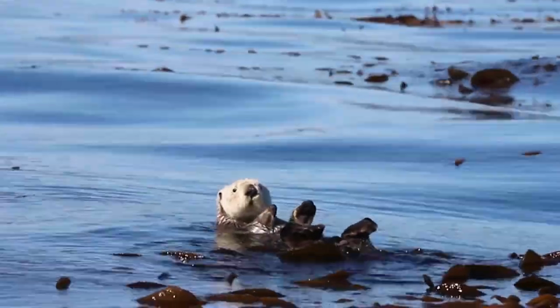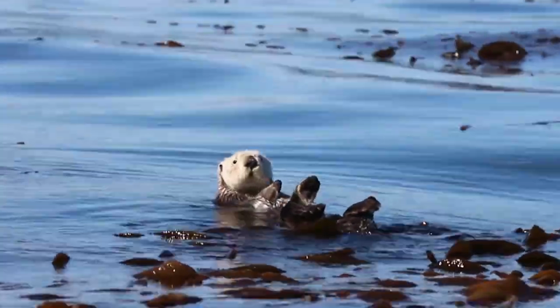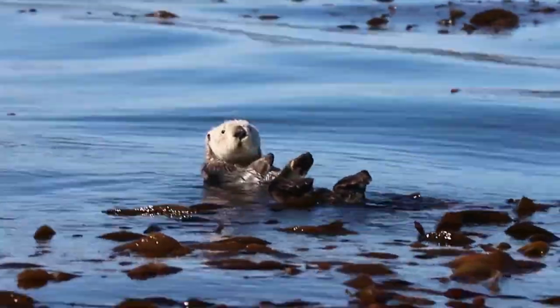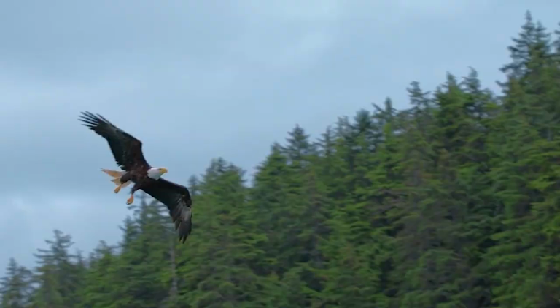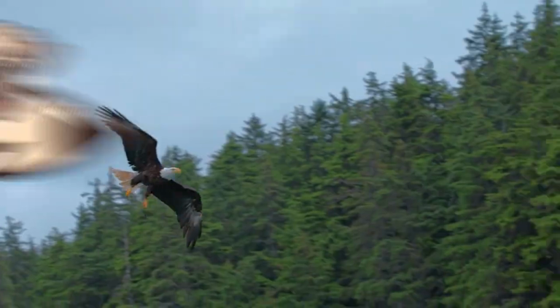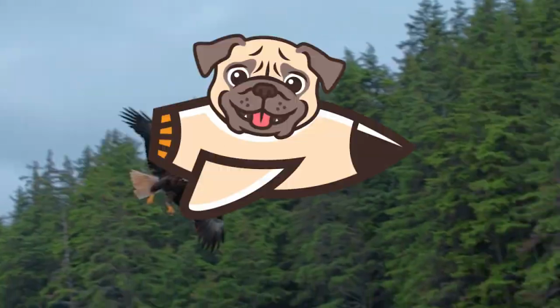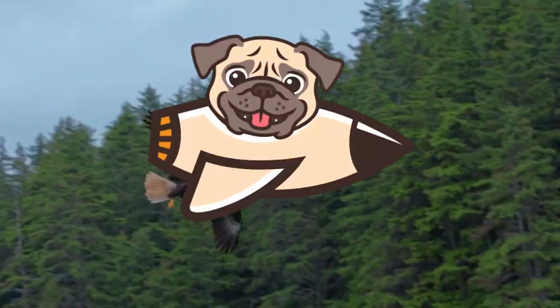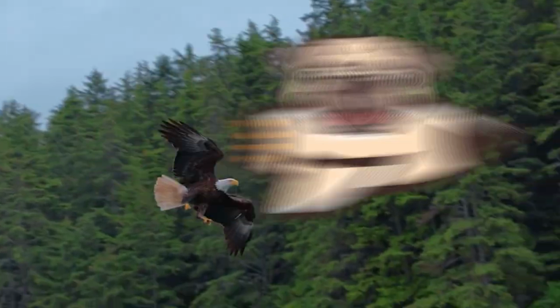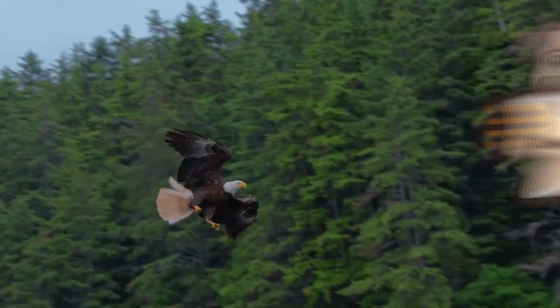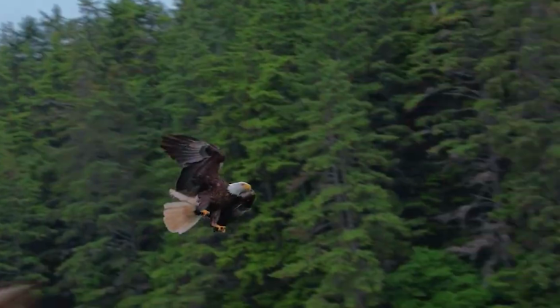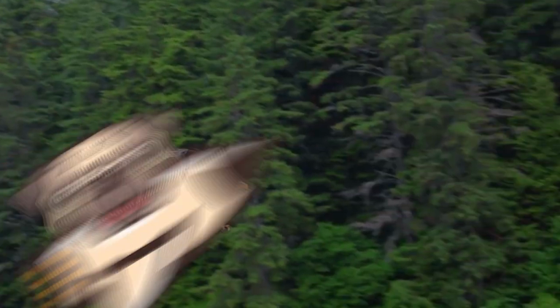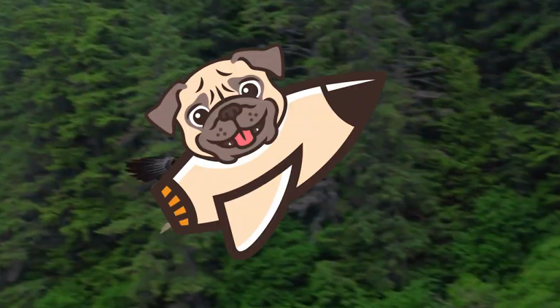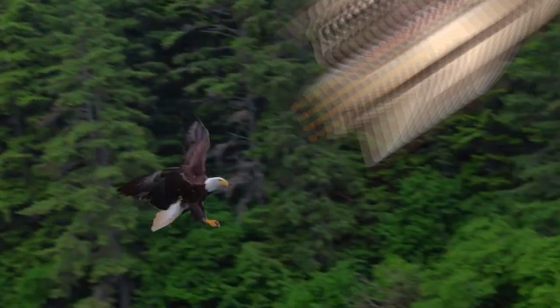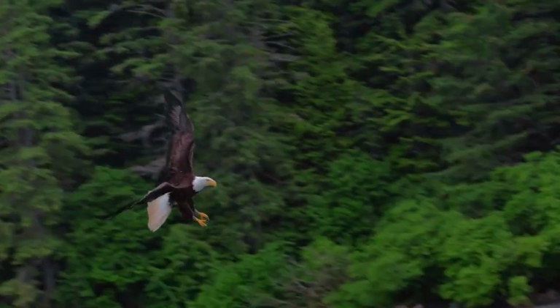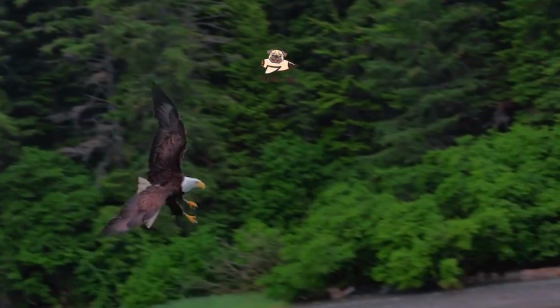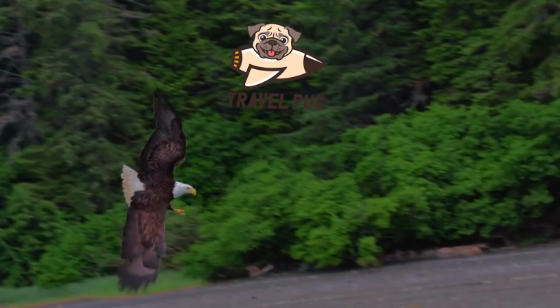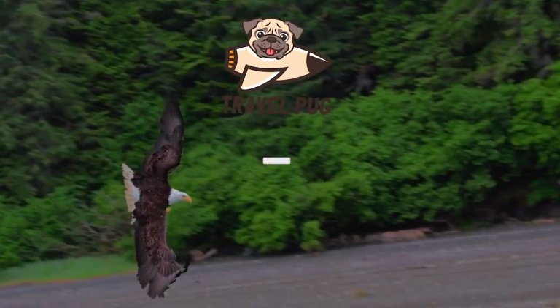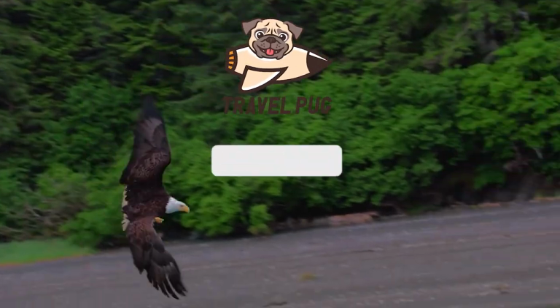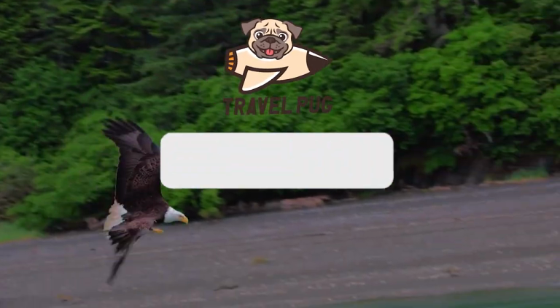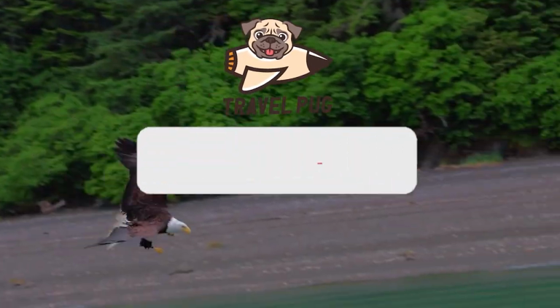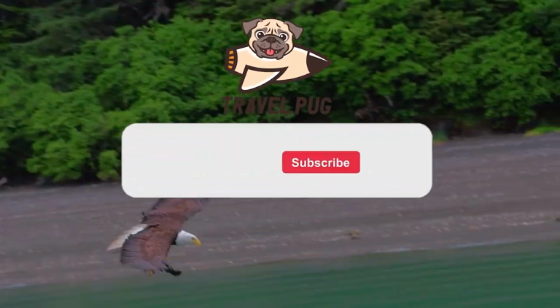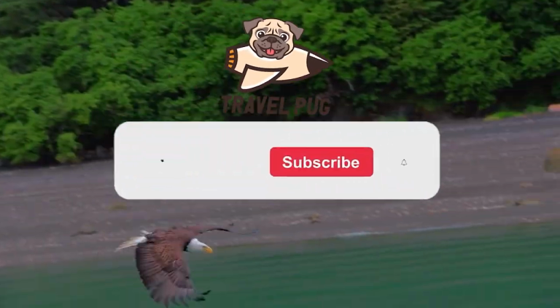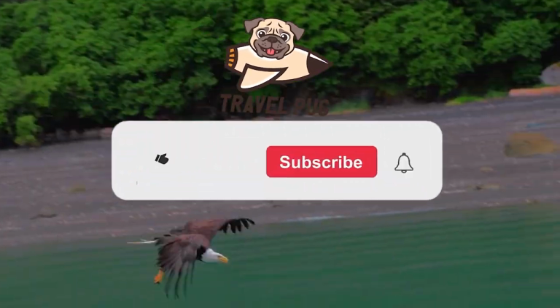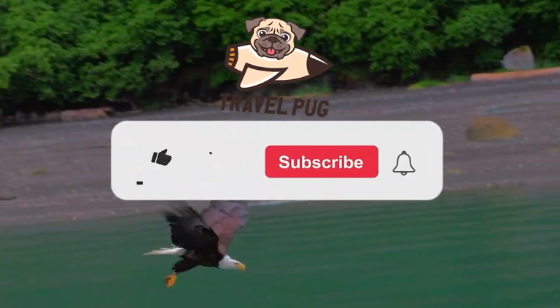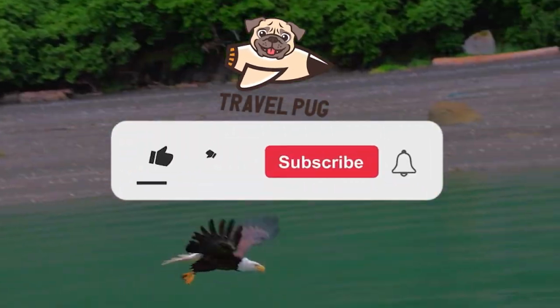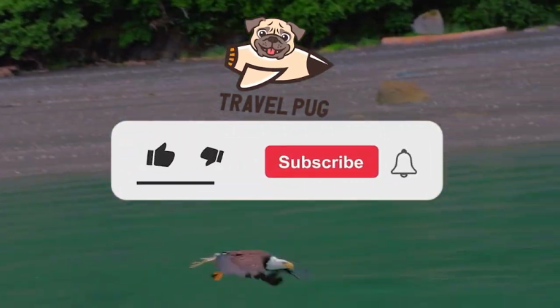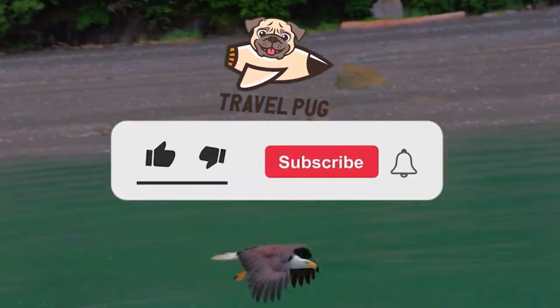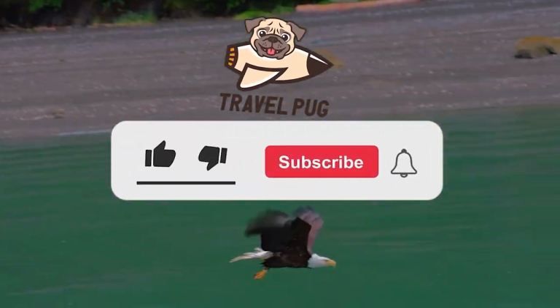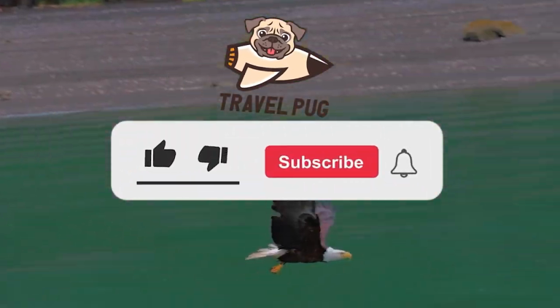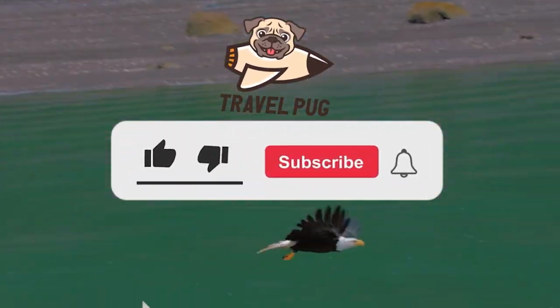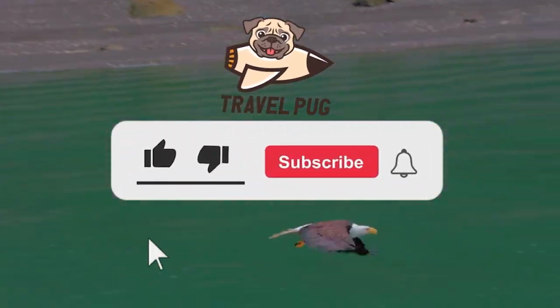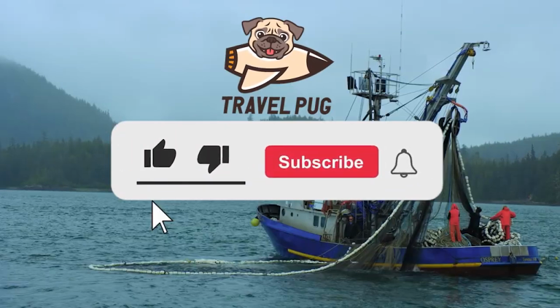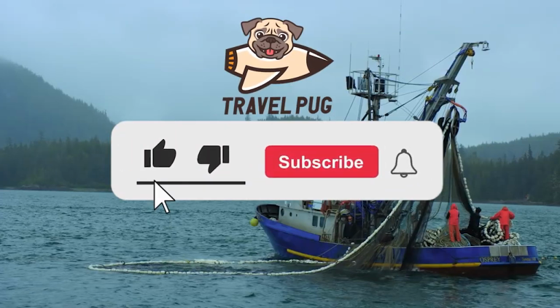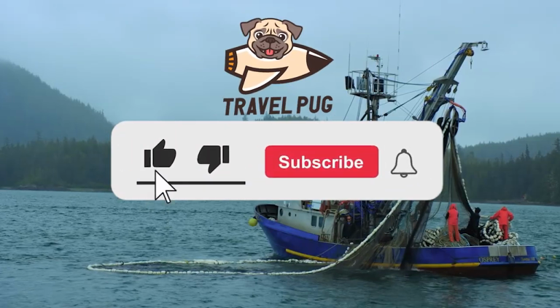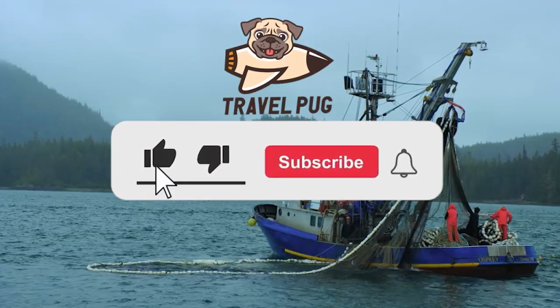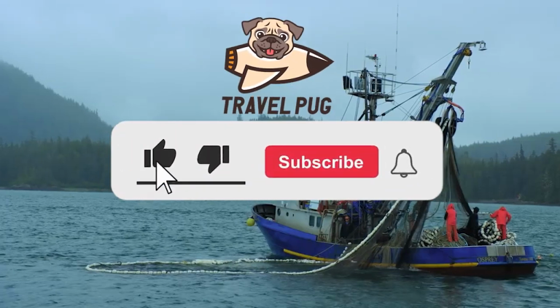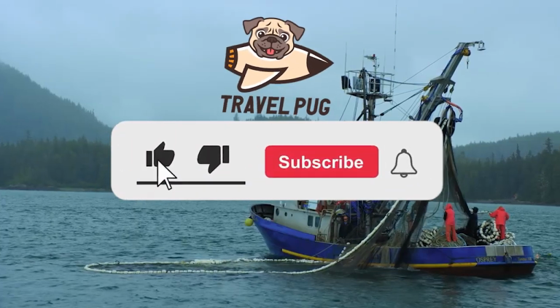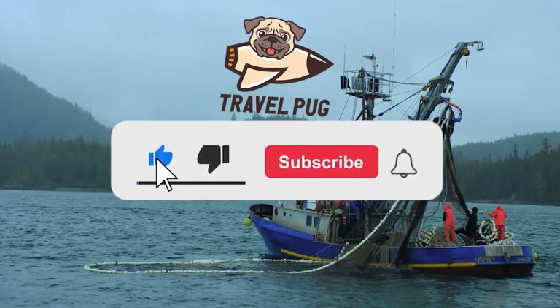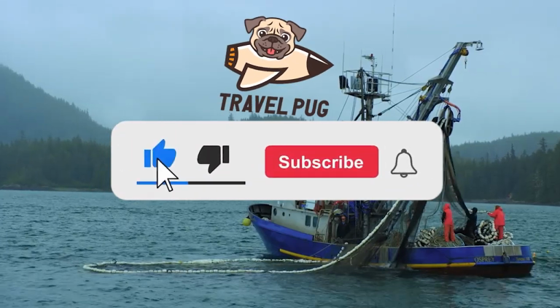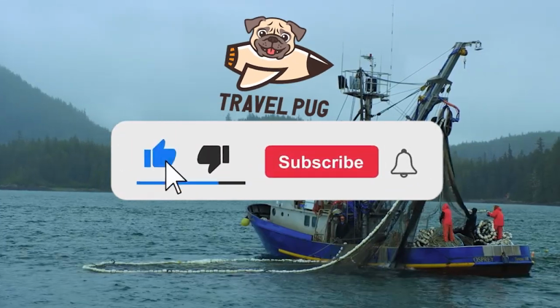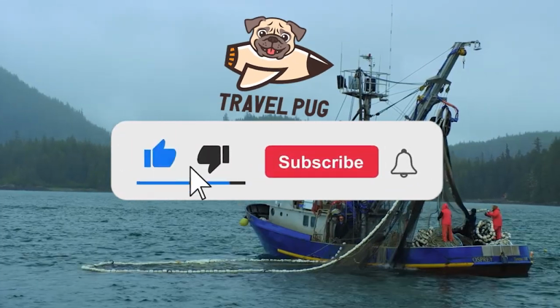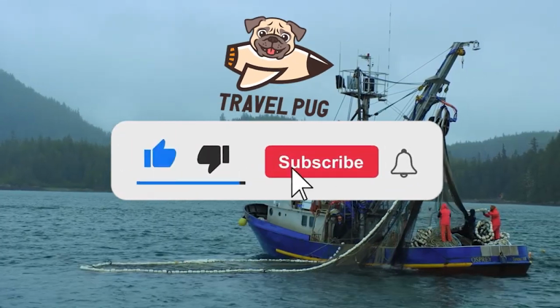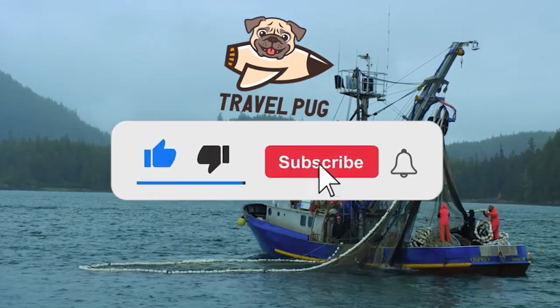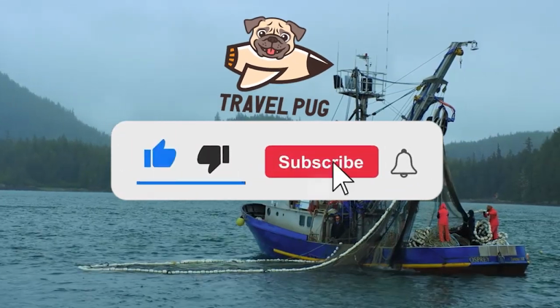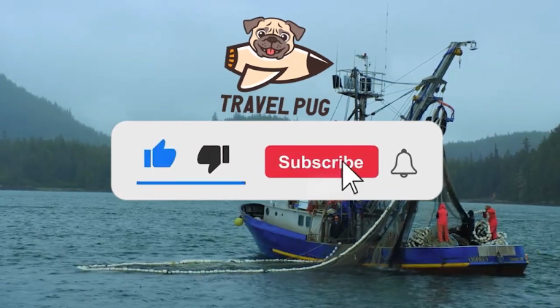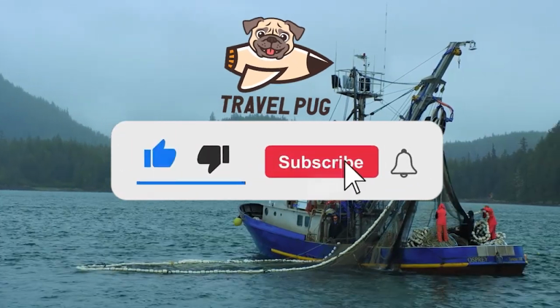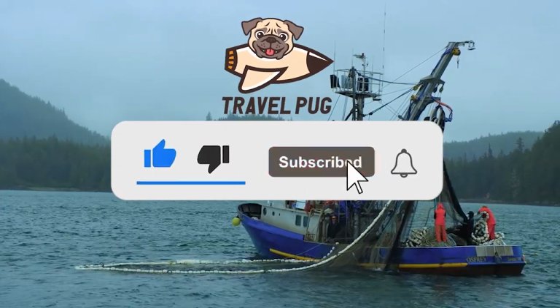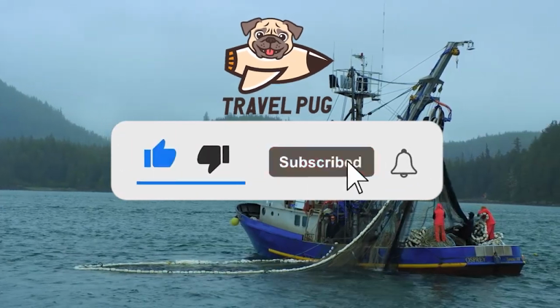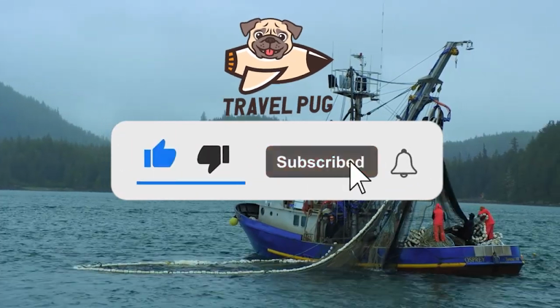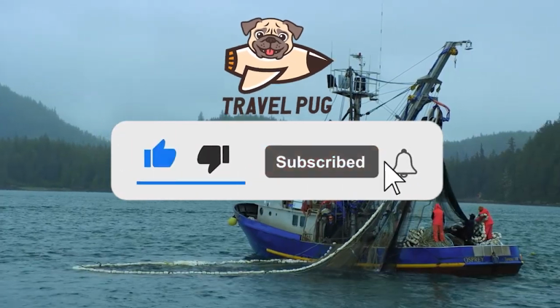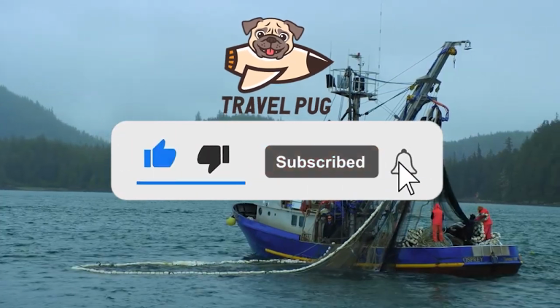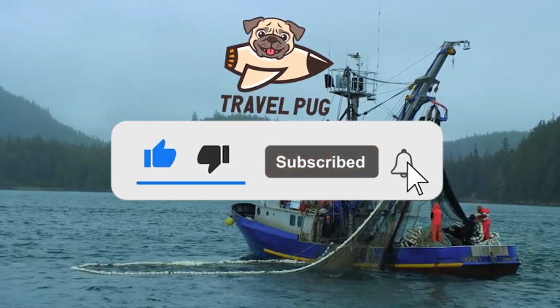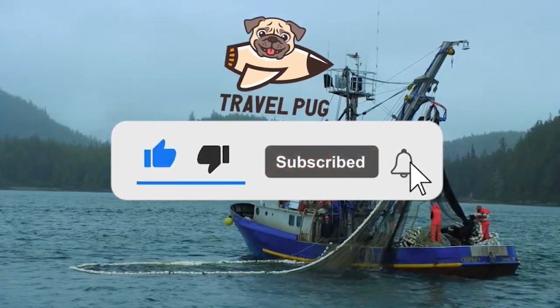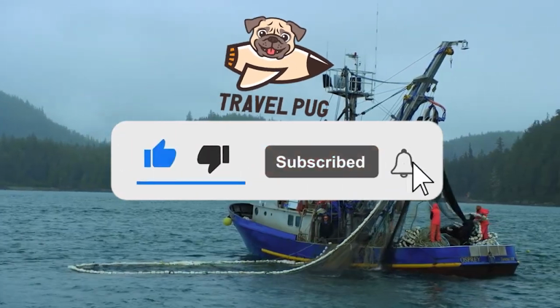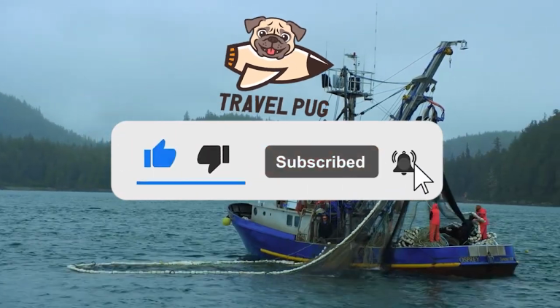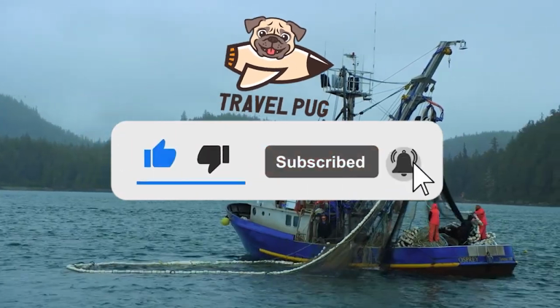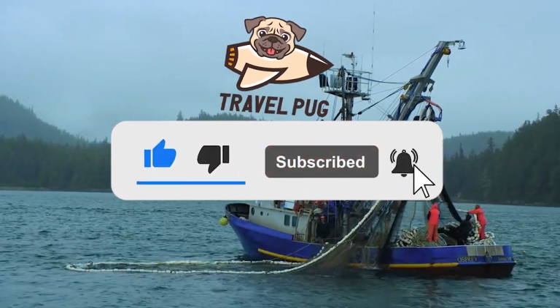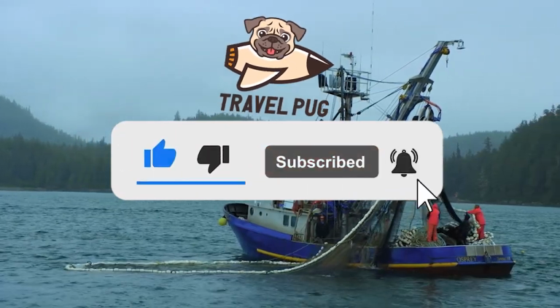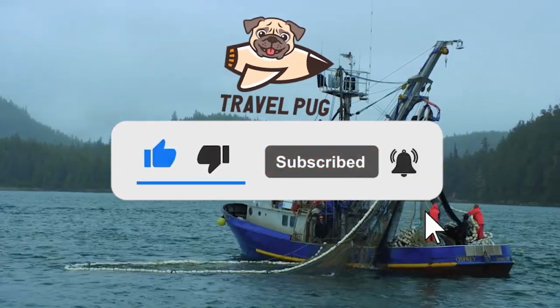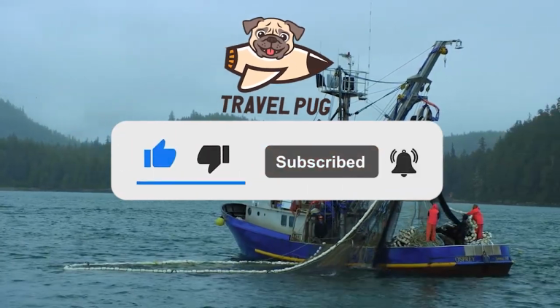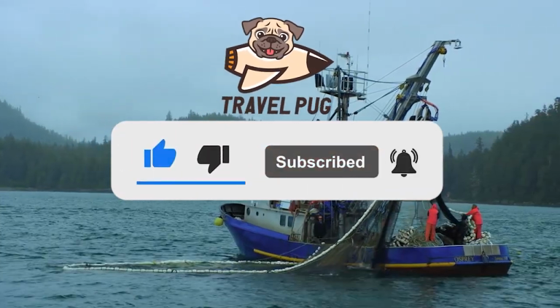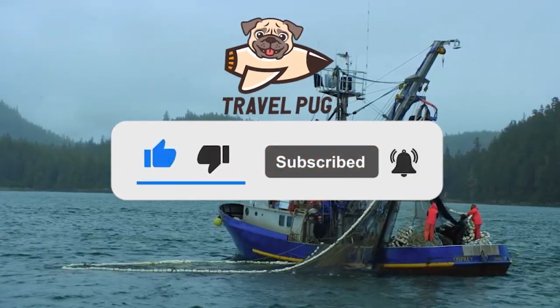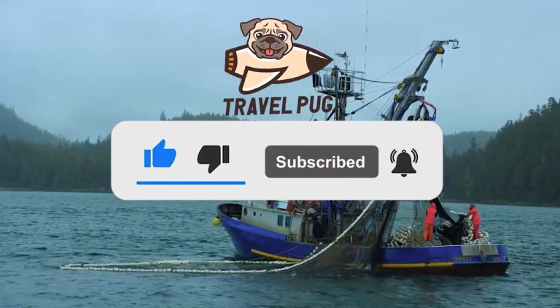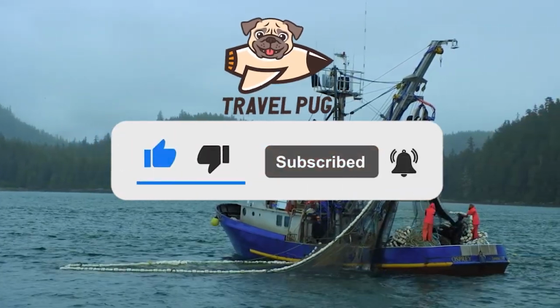If you're enjoying this video so far, make sure you give it a like and subscribe to our channel, and stick around for more about Sitka.